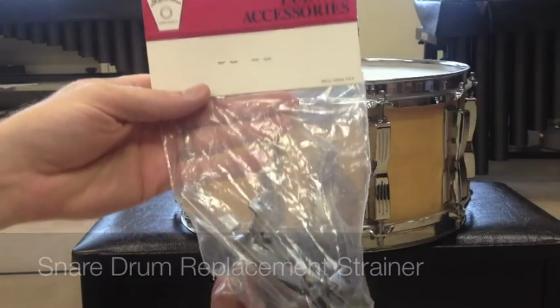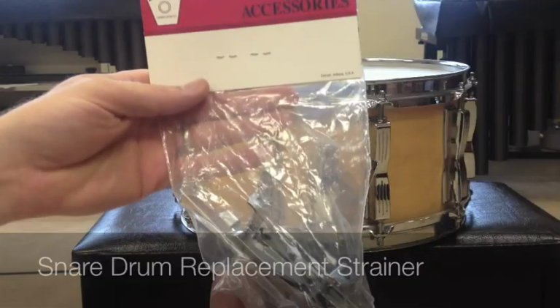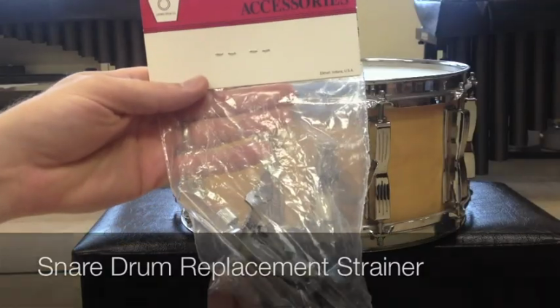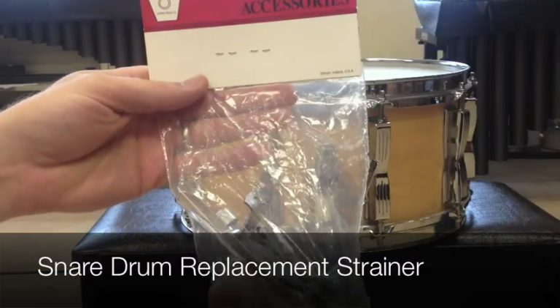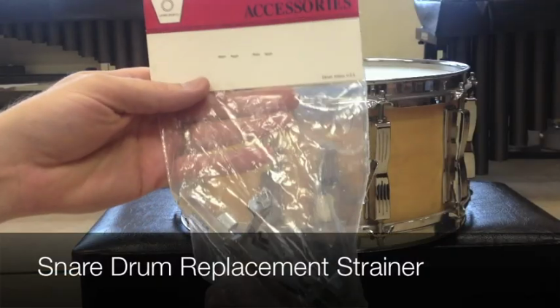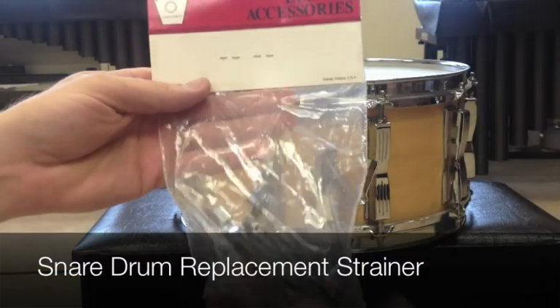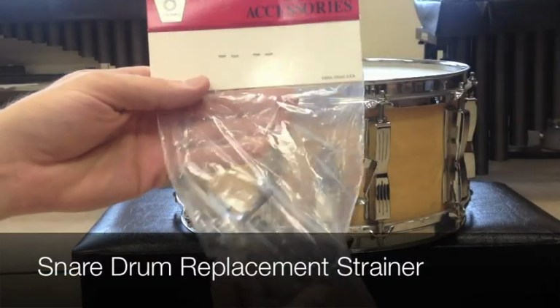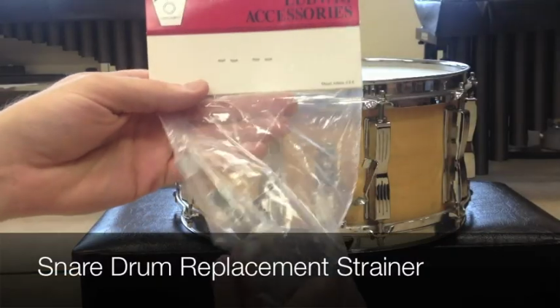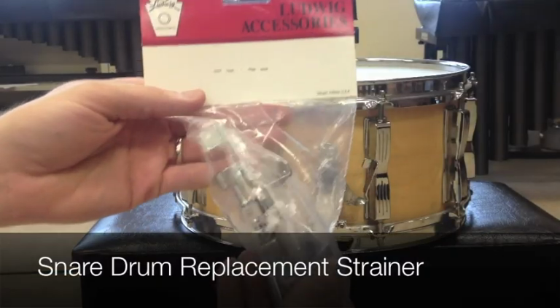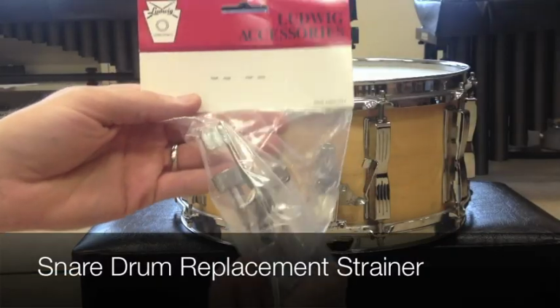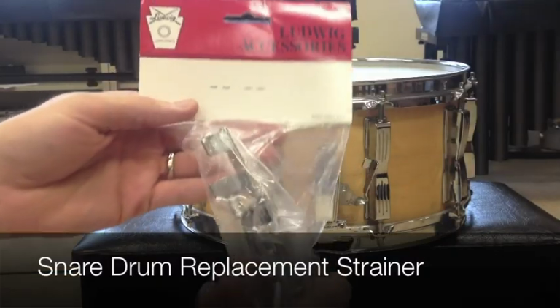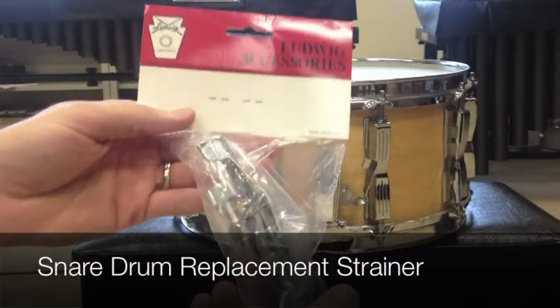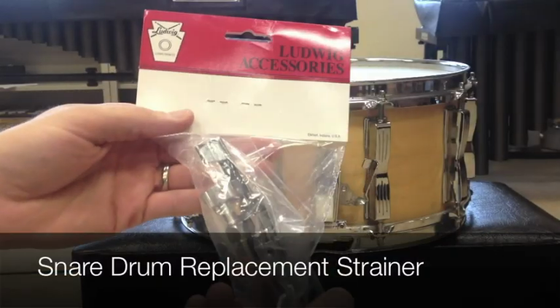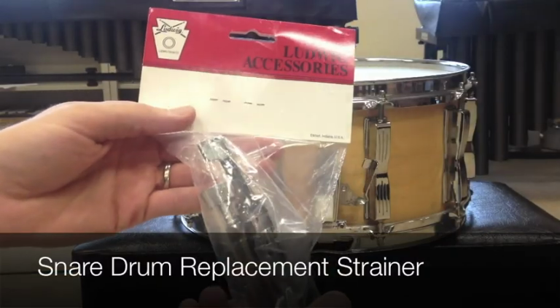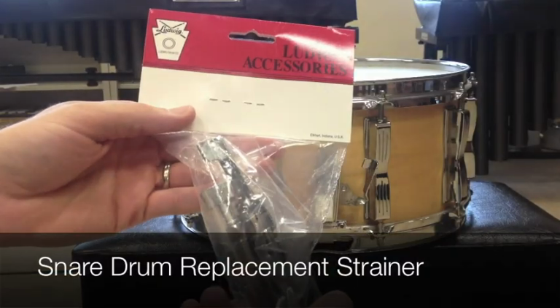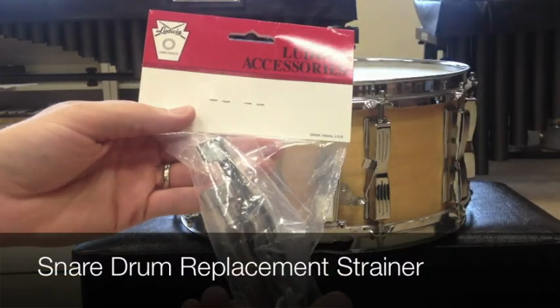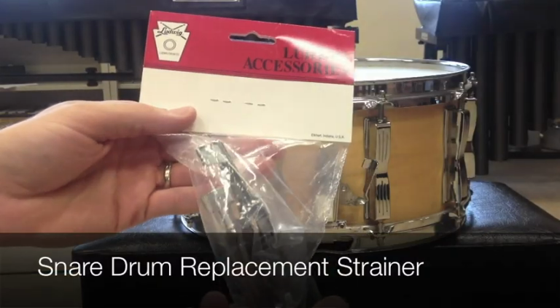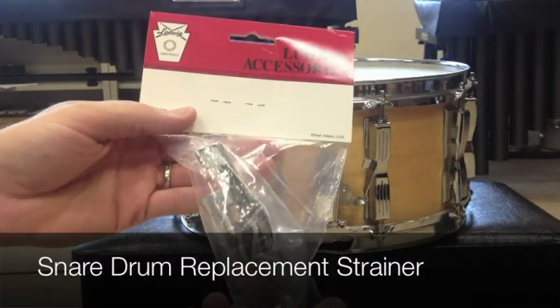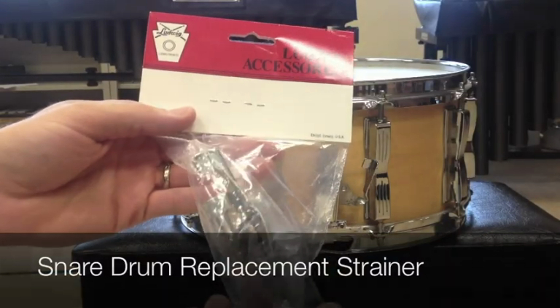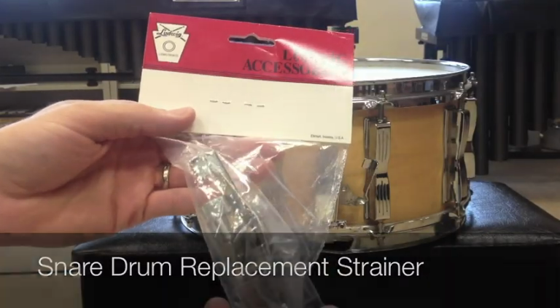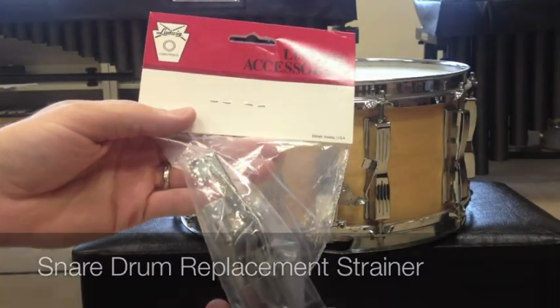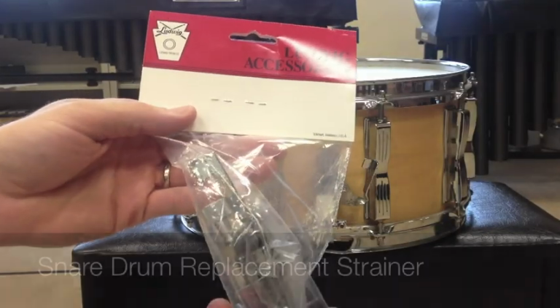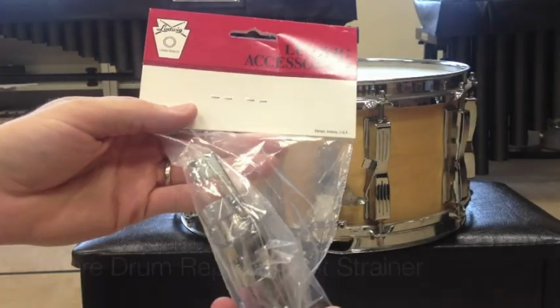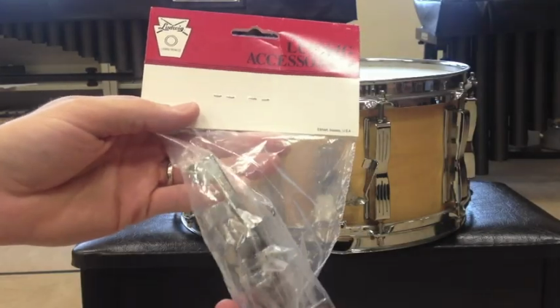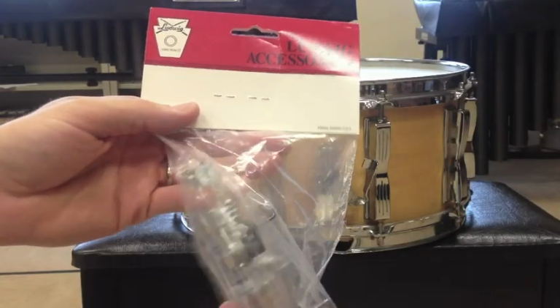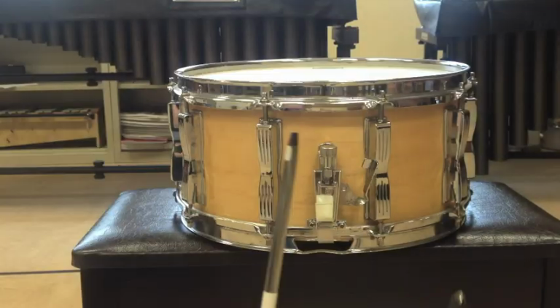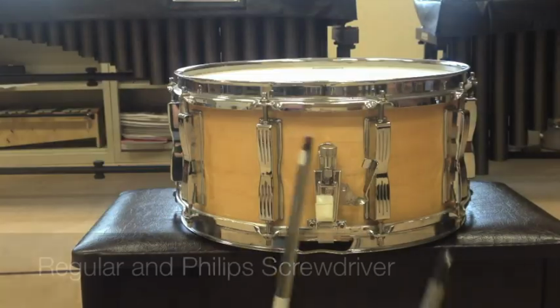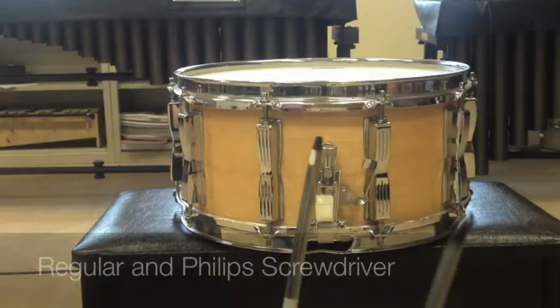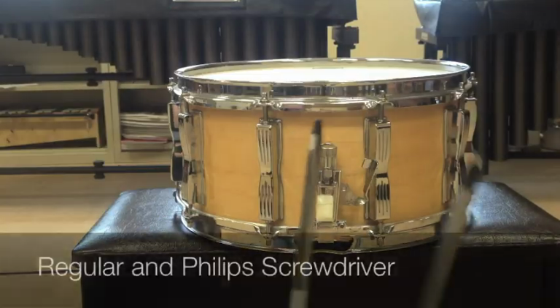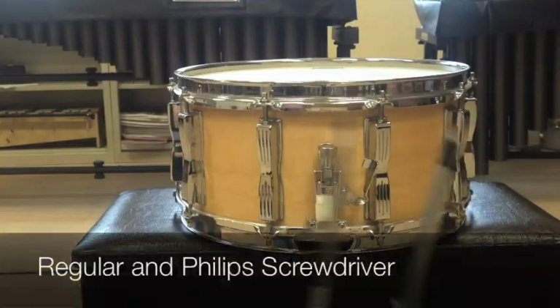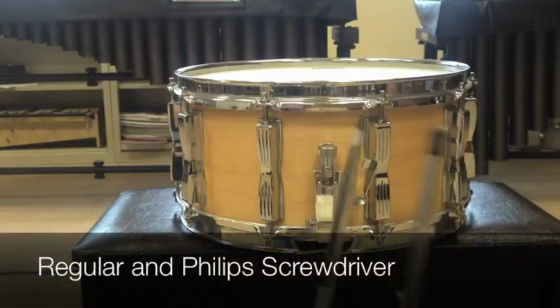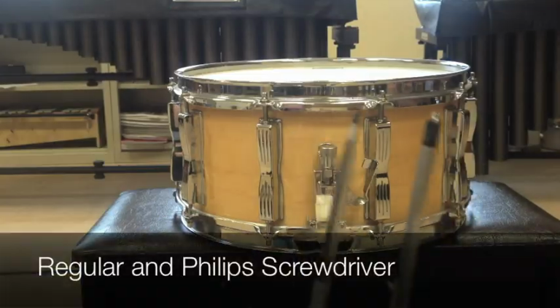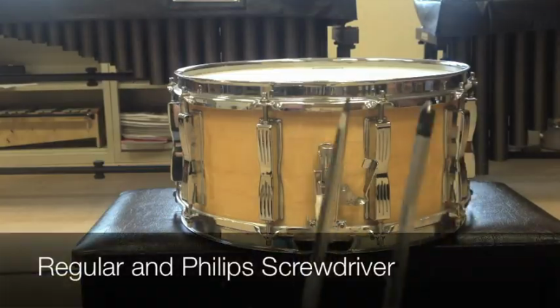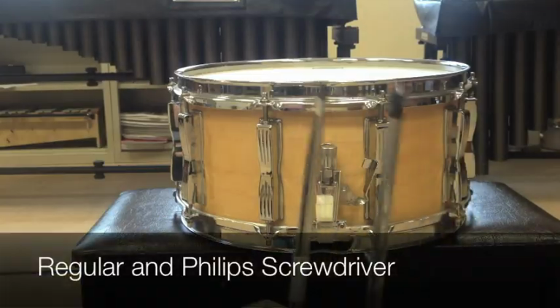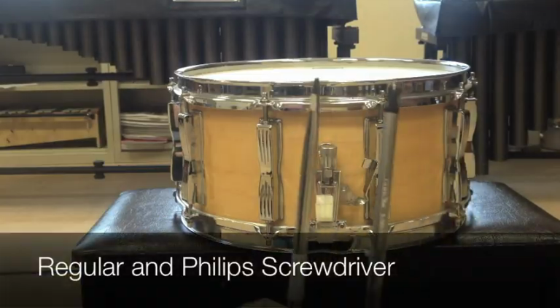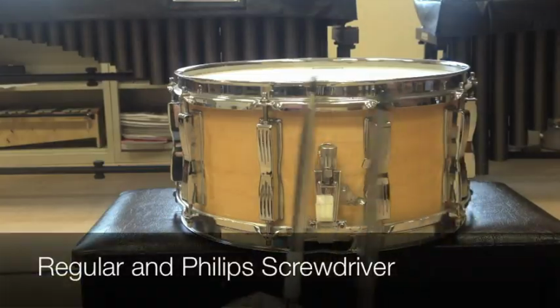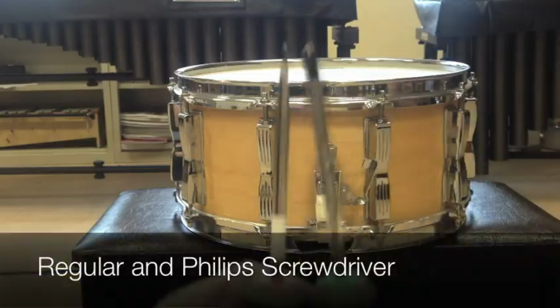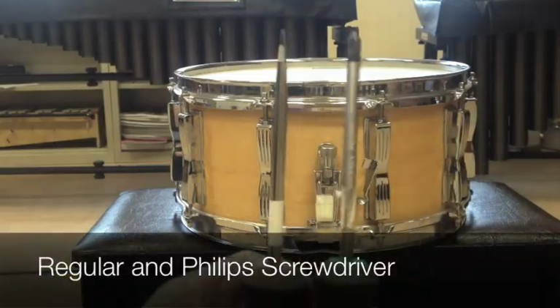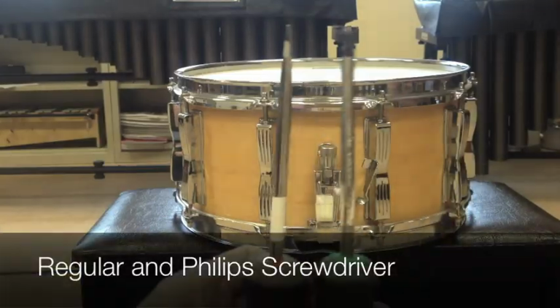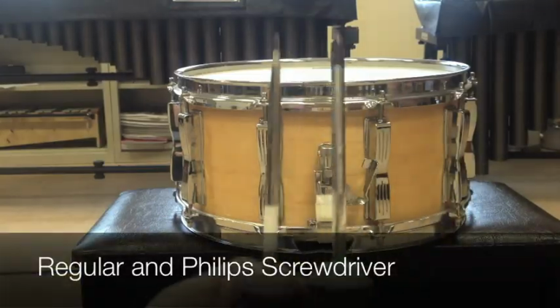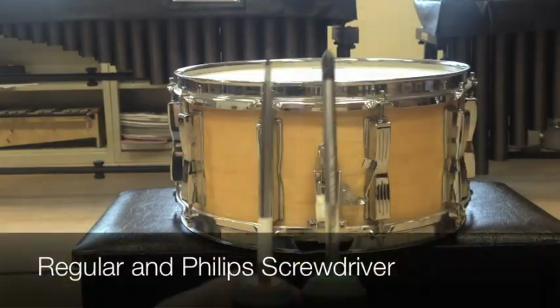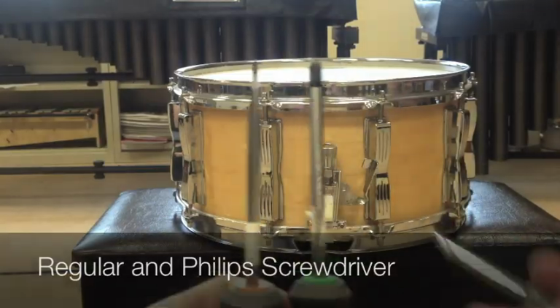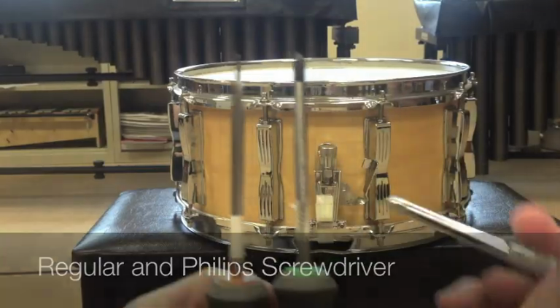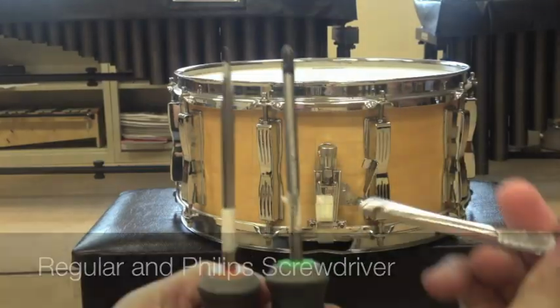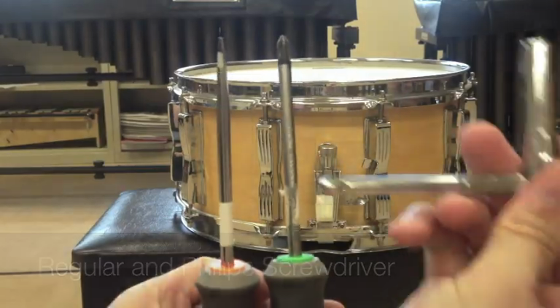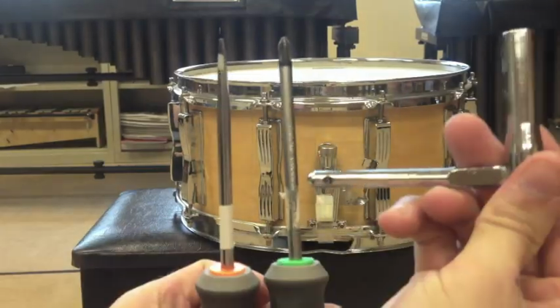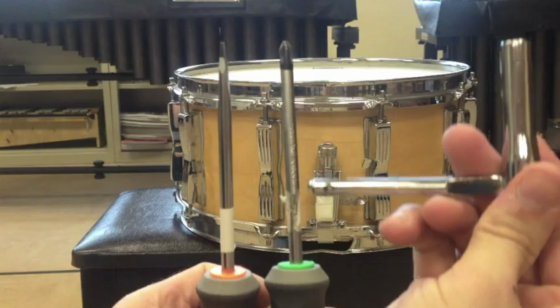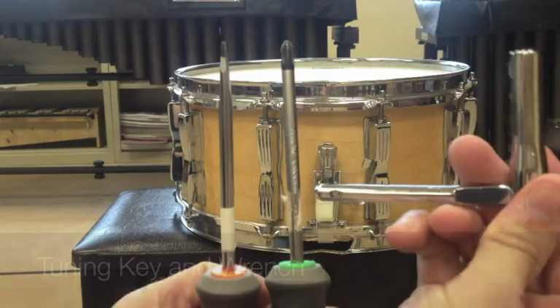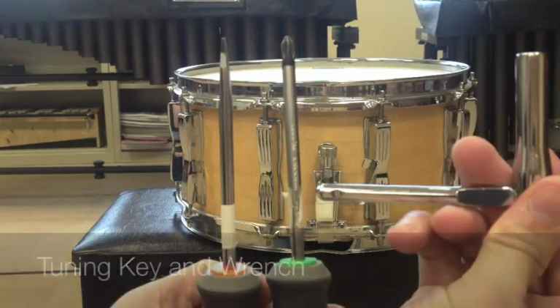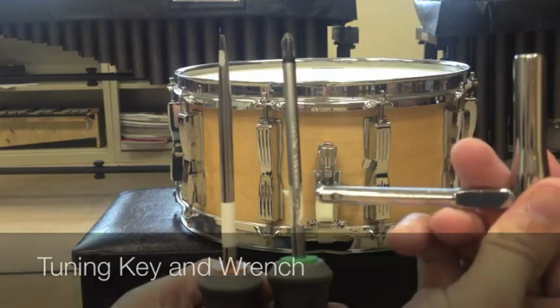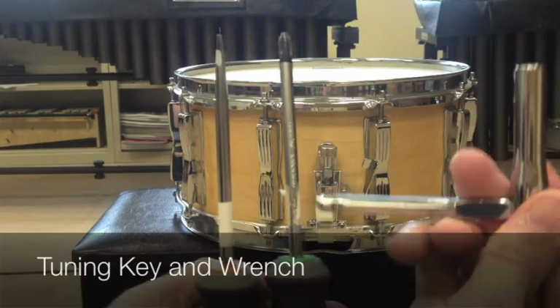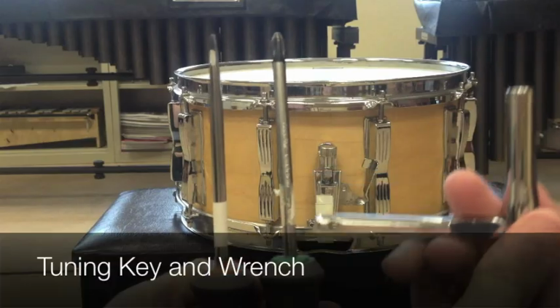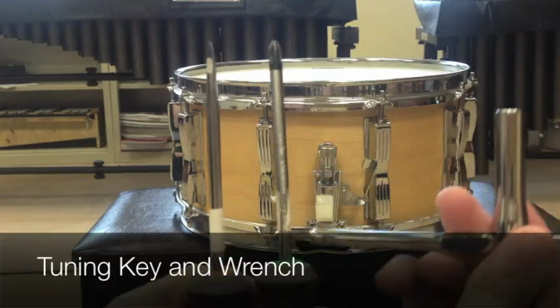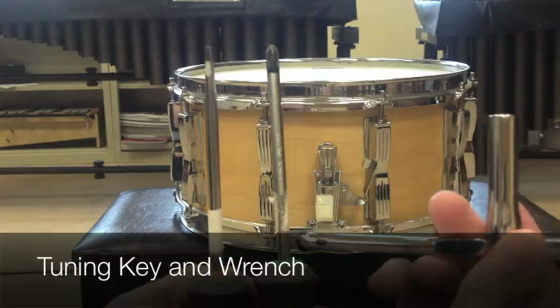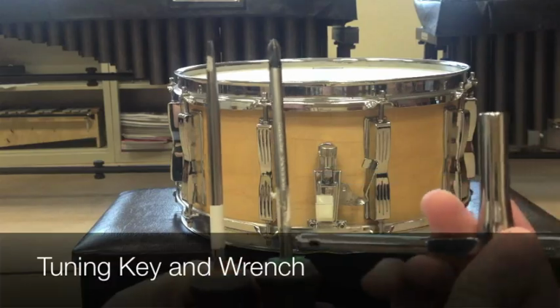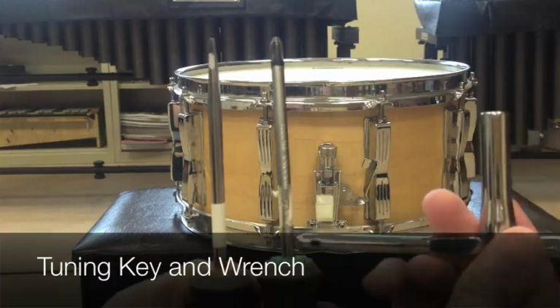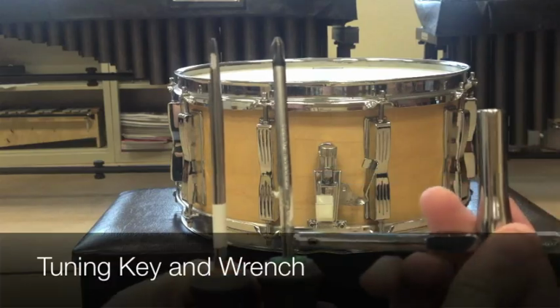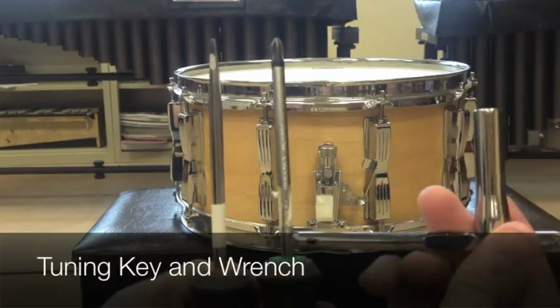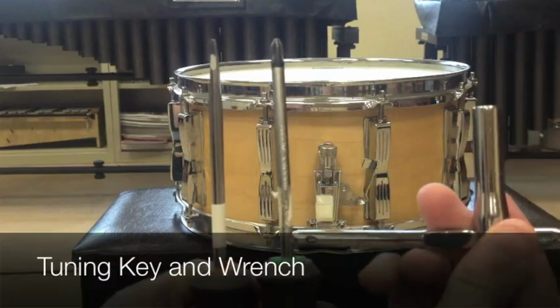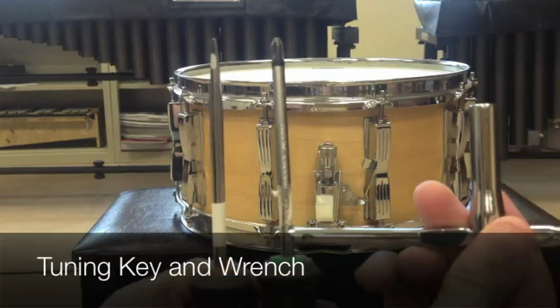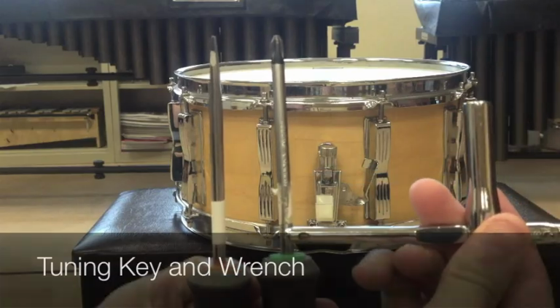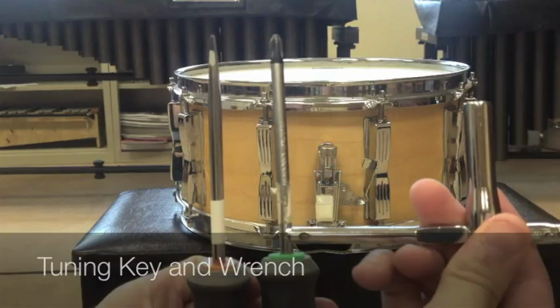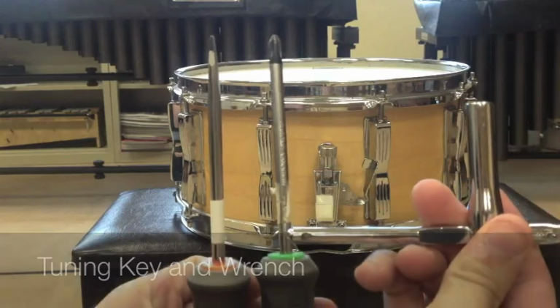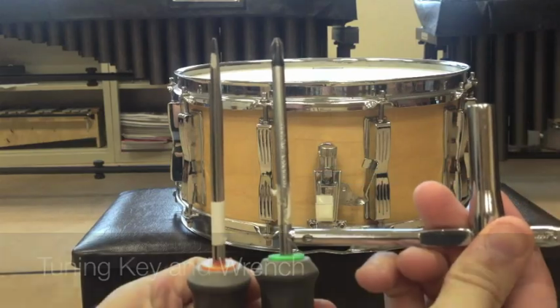First you'll need a replacement strainer from your drum manufacturer, as well as a Phillips and a regular screwdriver, a drum key, and a small wrench.